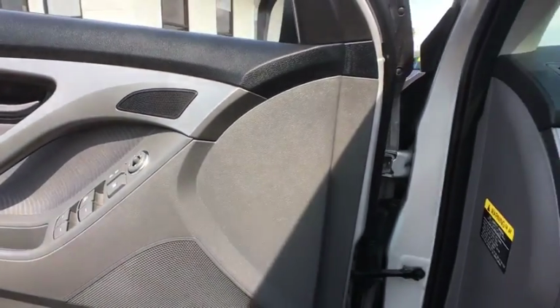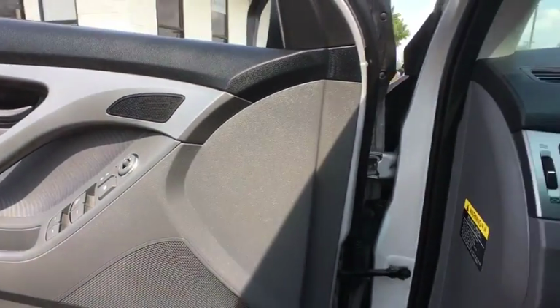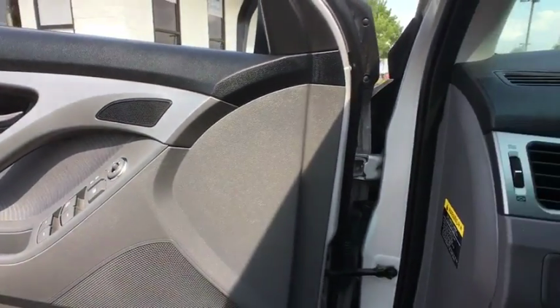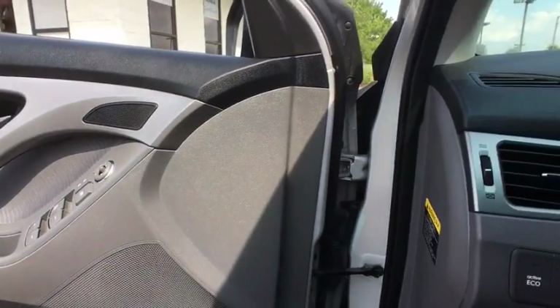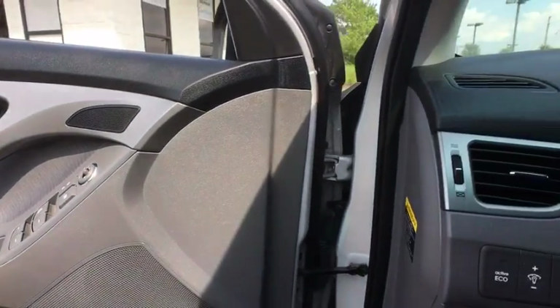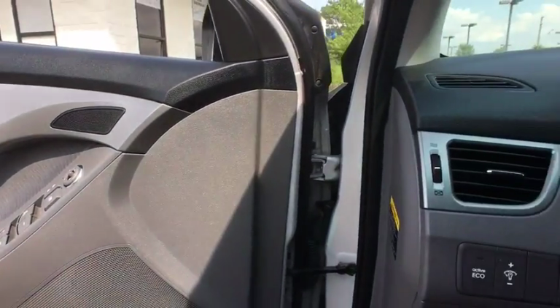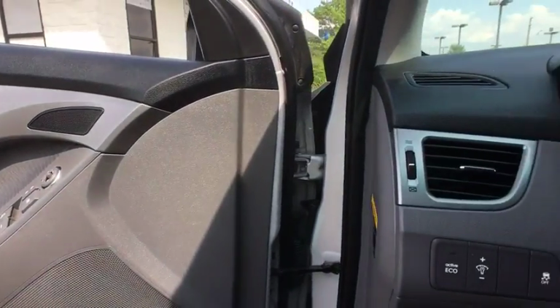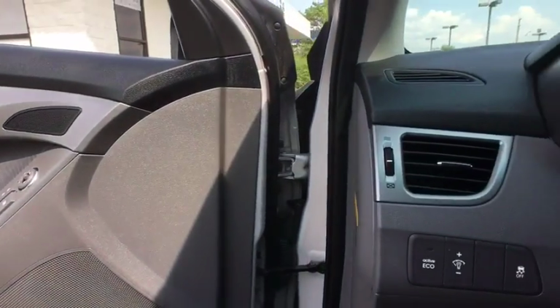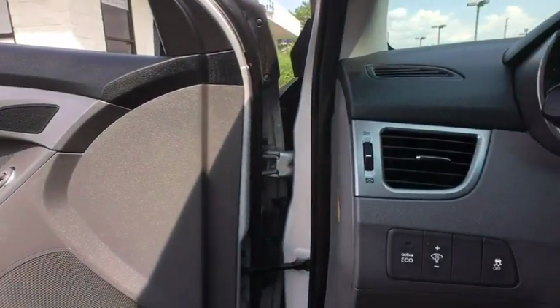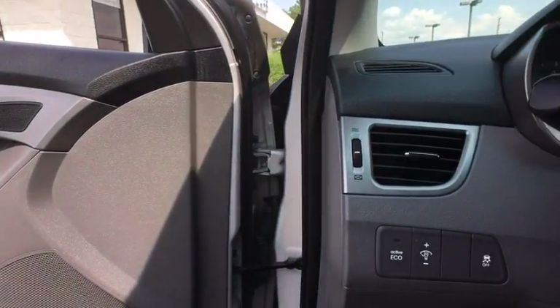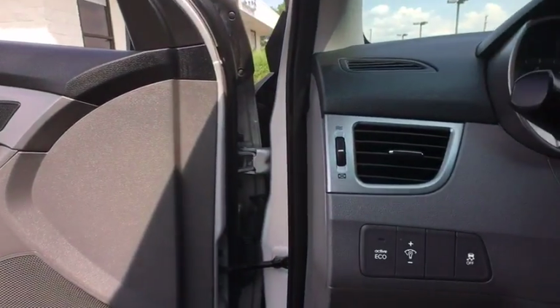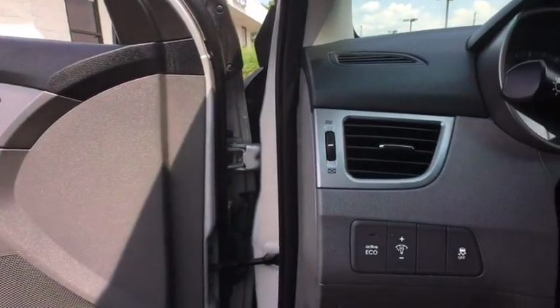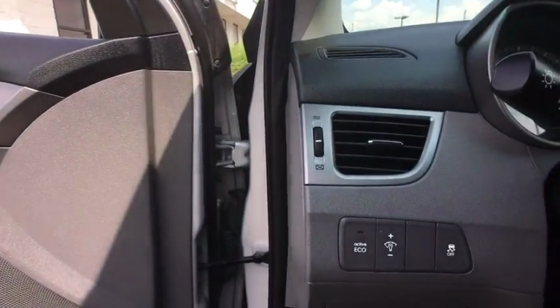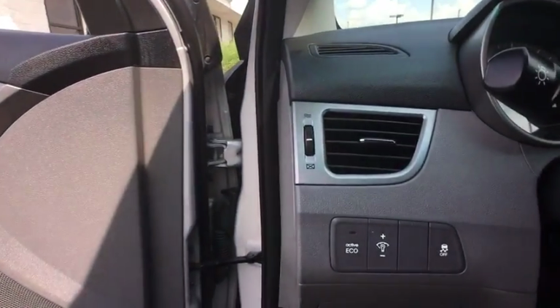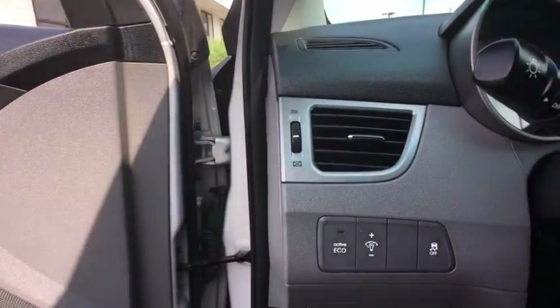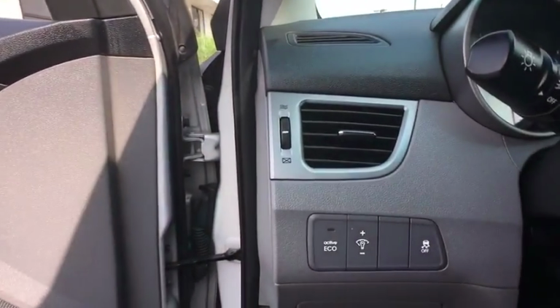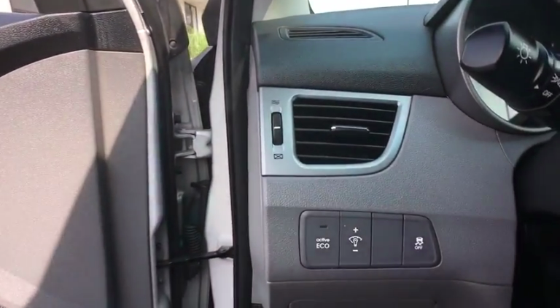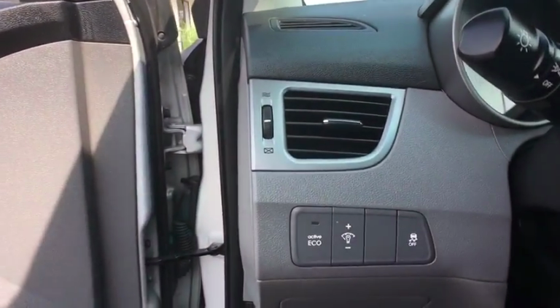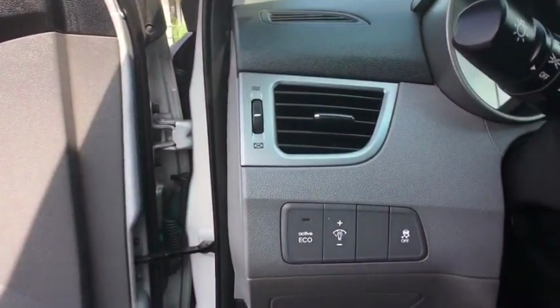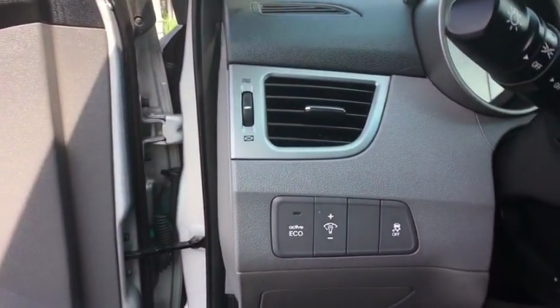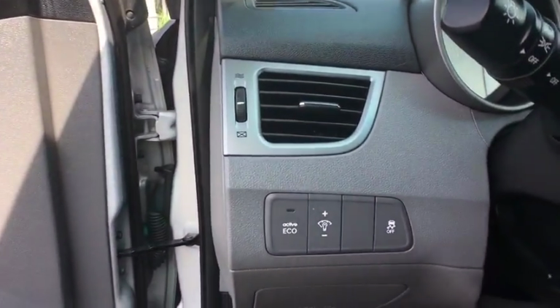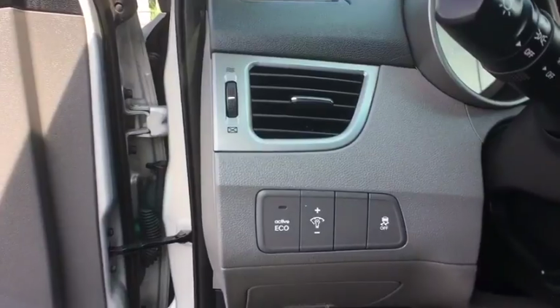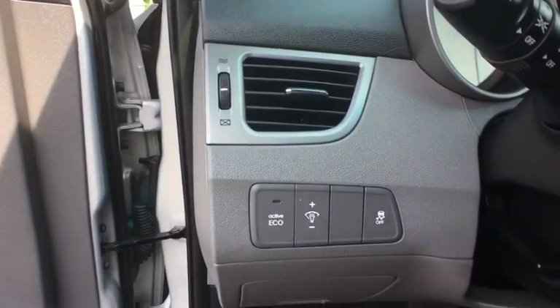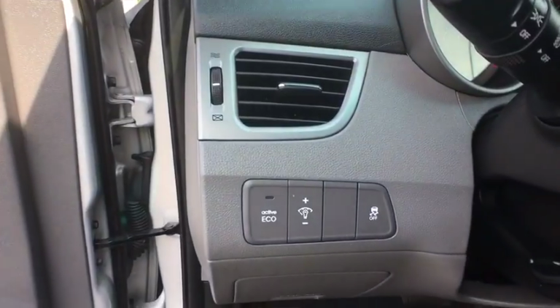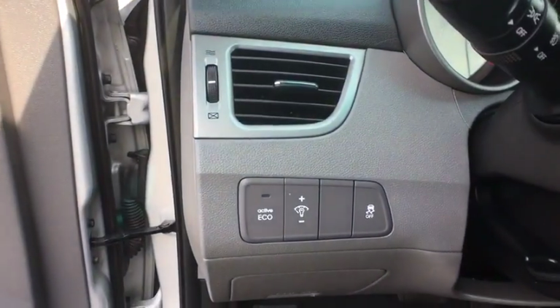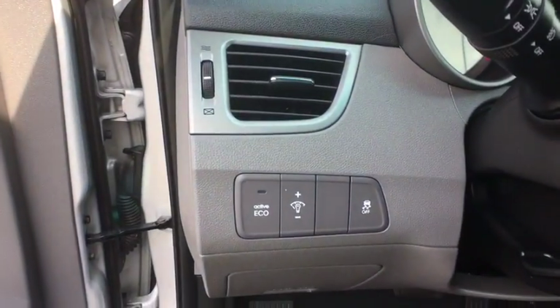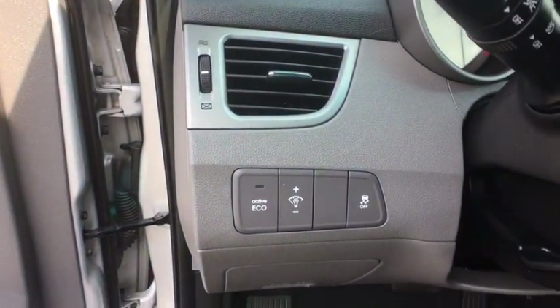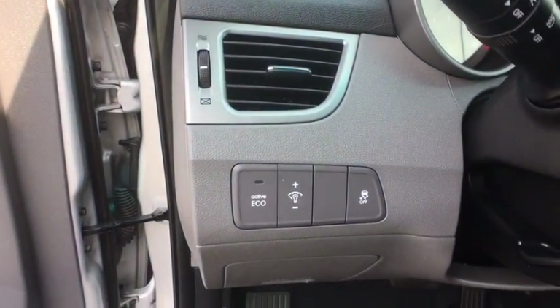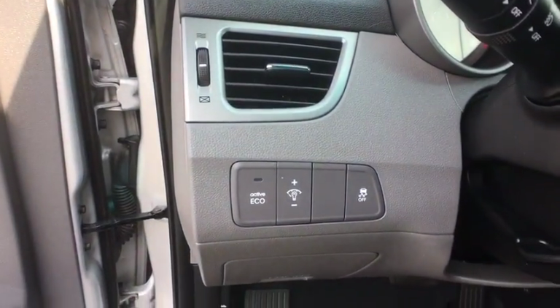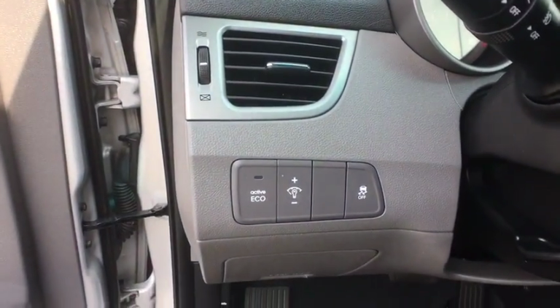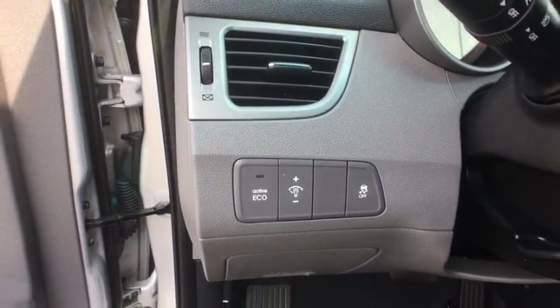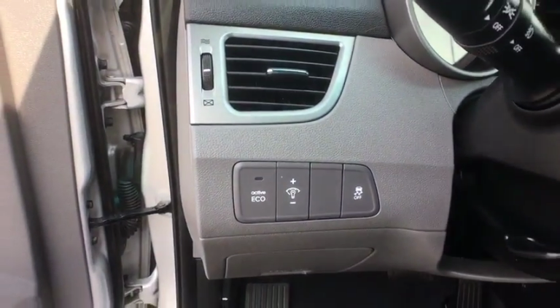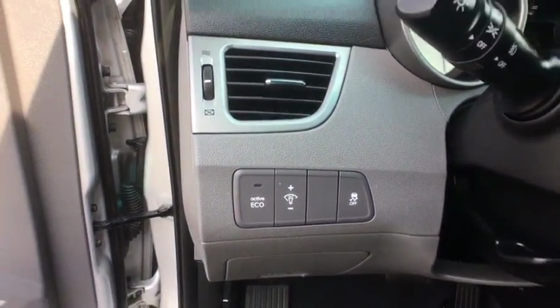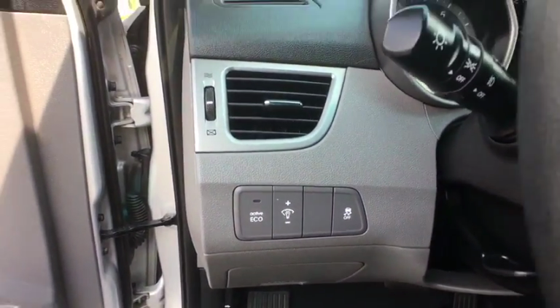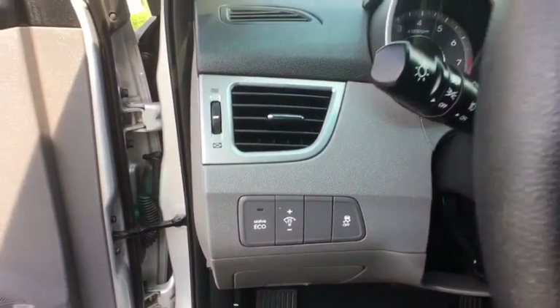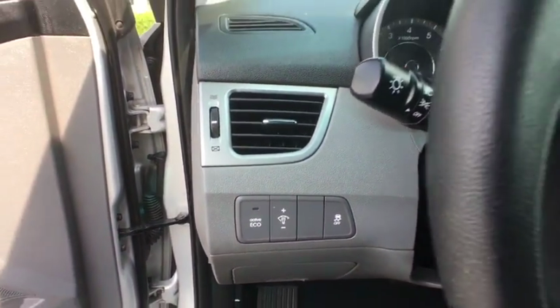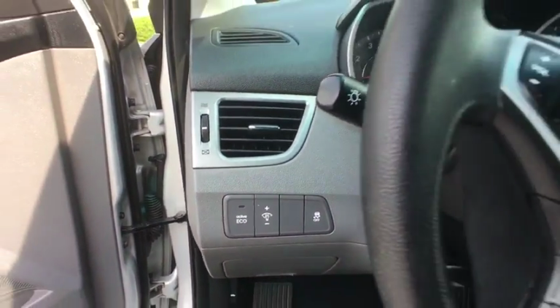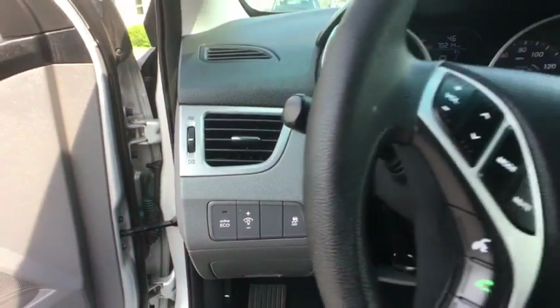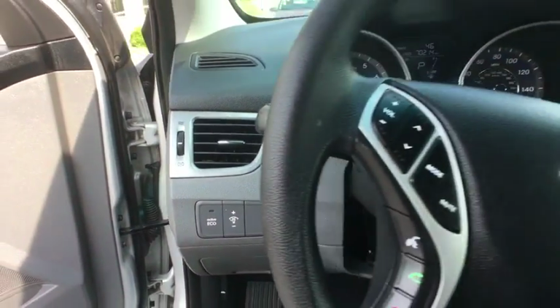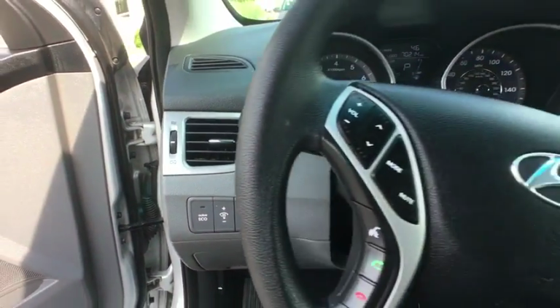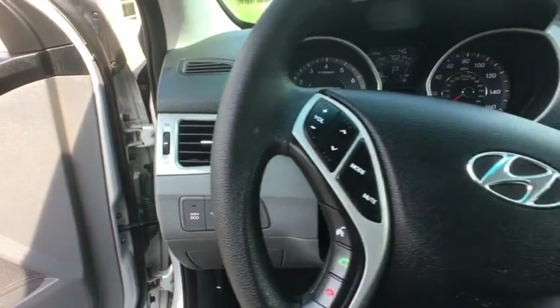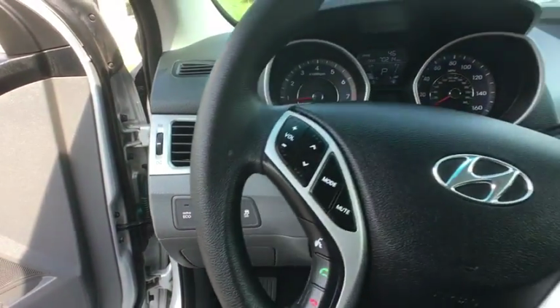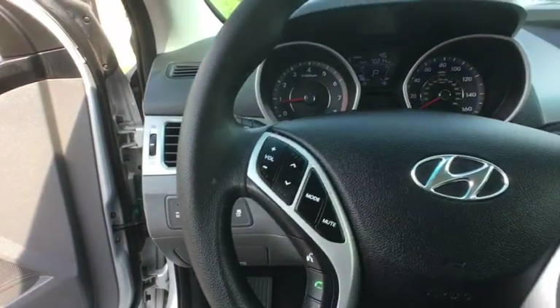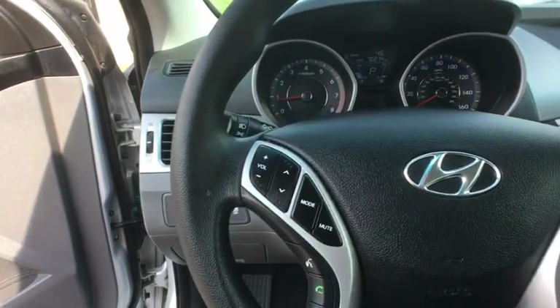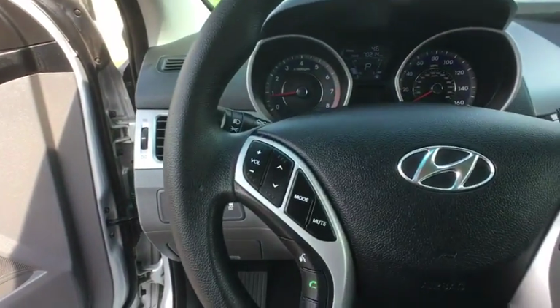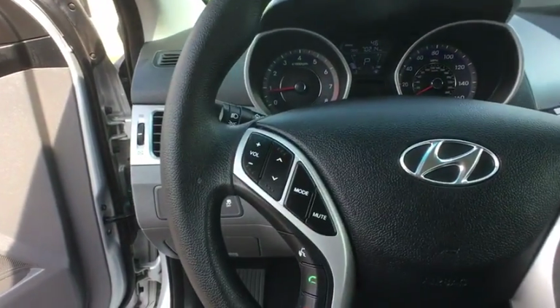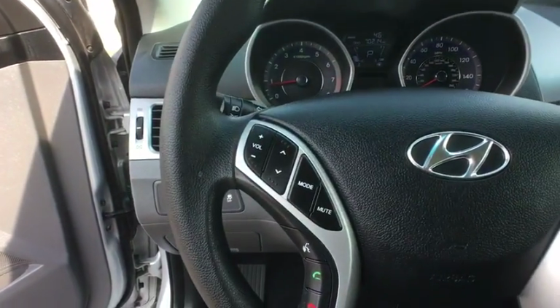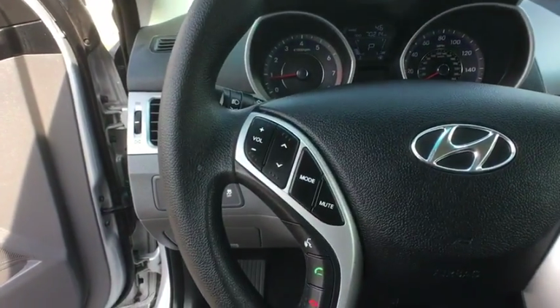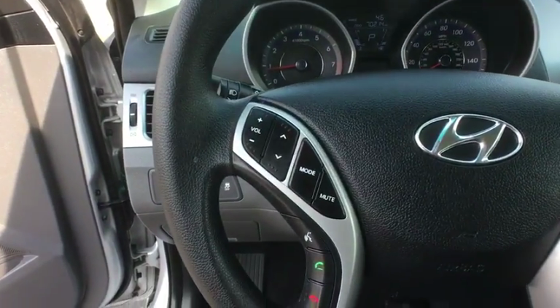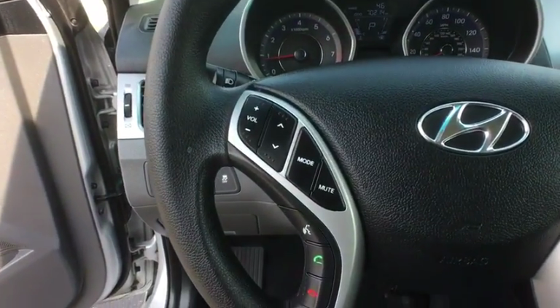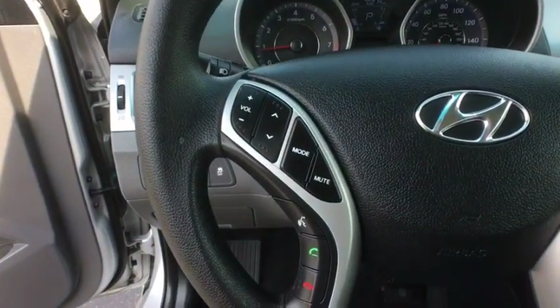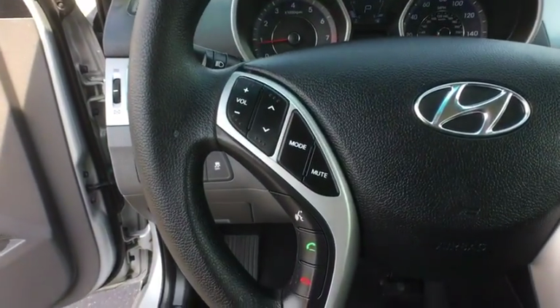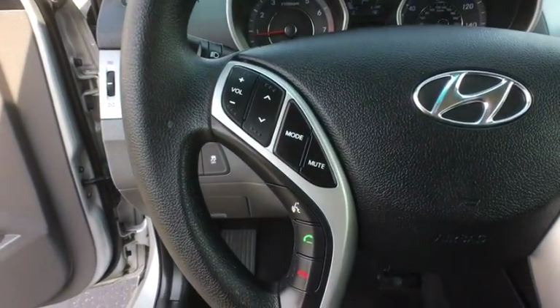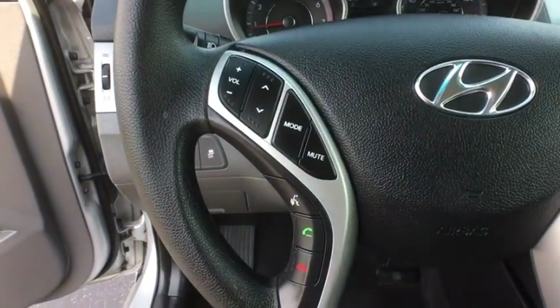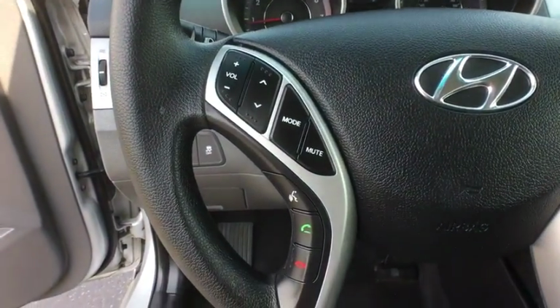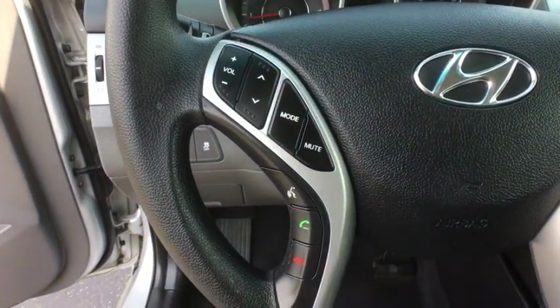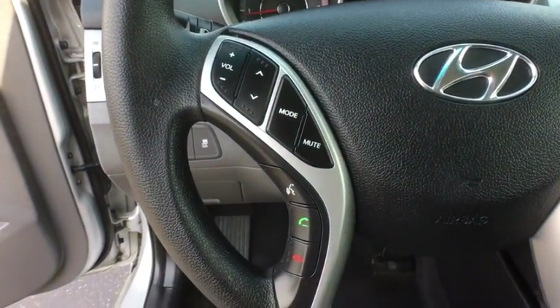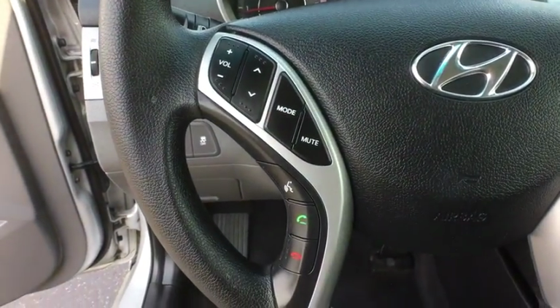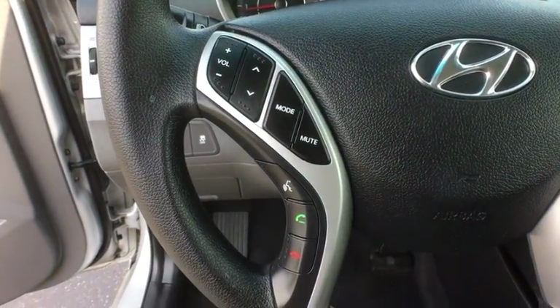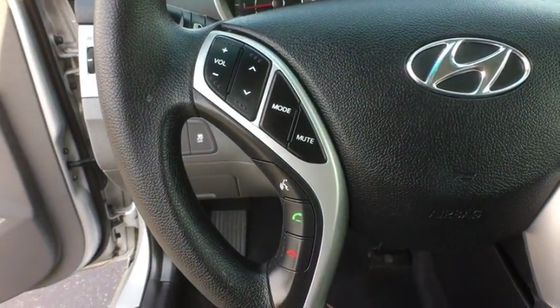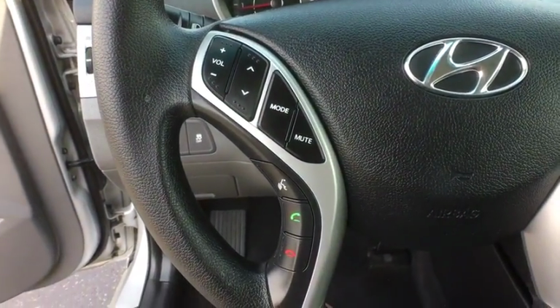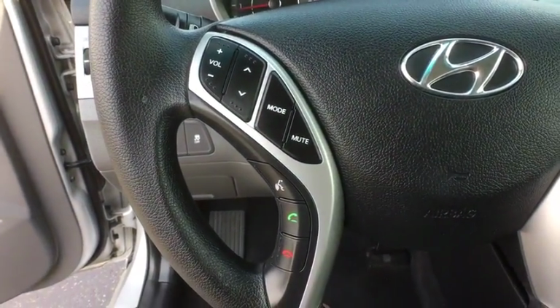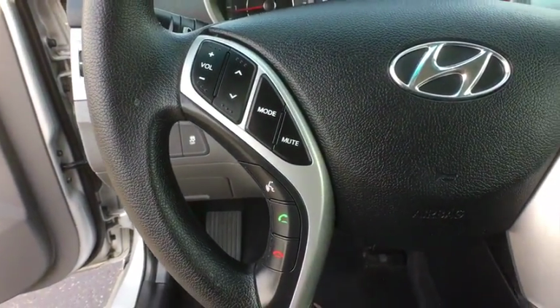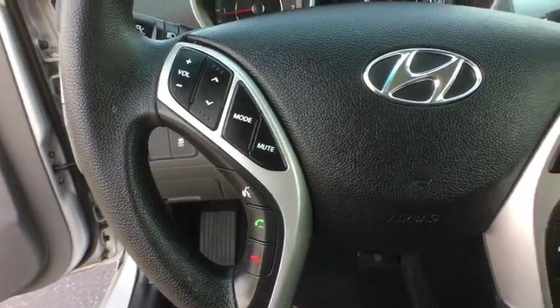Tachometer, overhead console, panic alarm. Take this vehicle for a spin and see why so many shoppers are now proud owners.